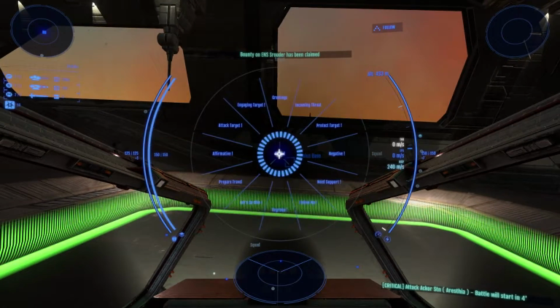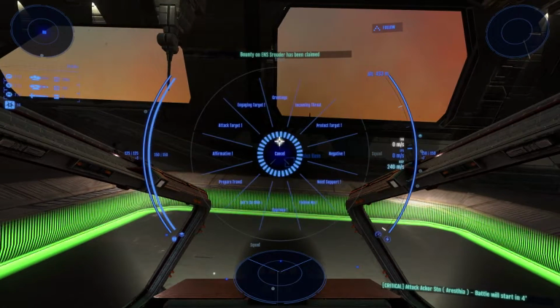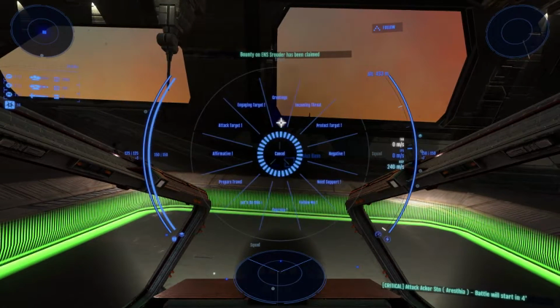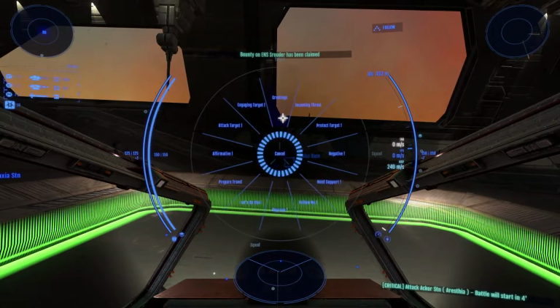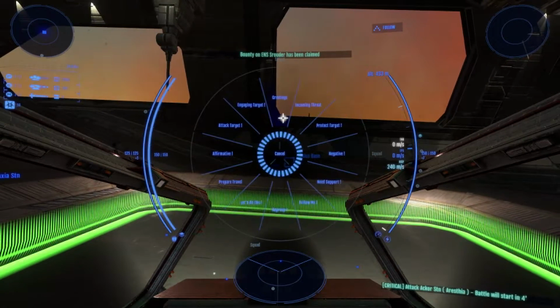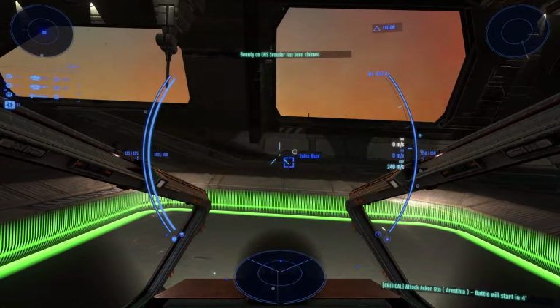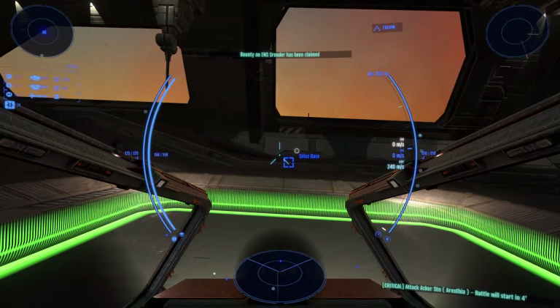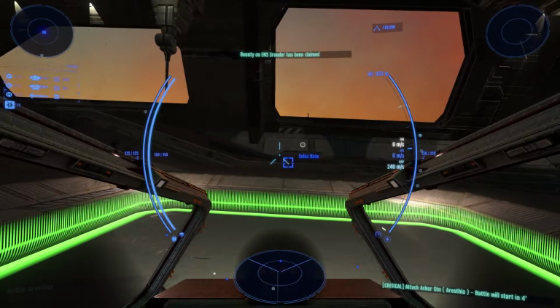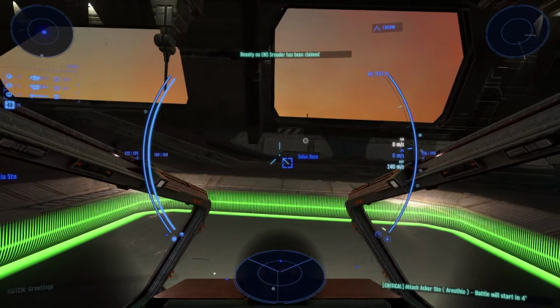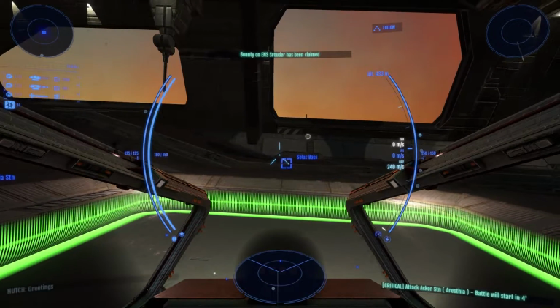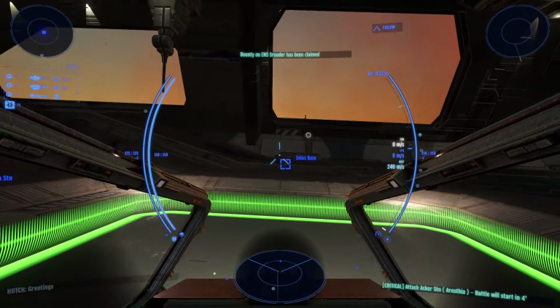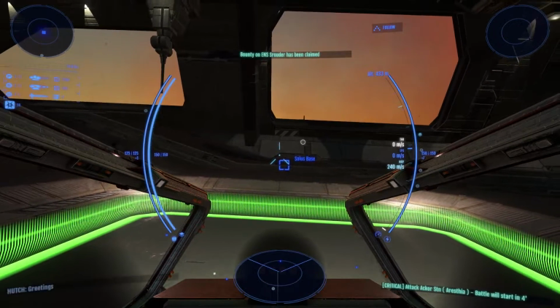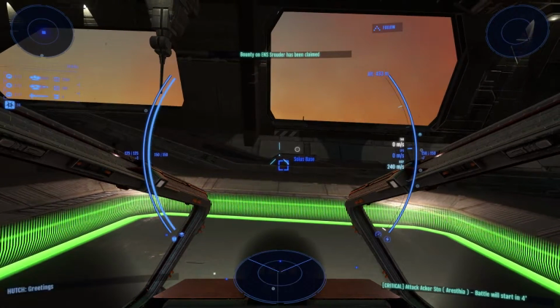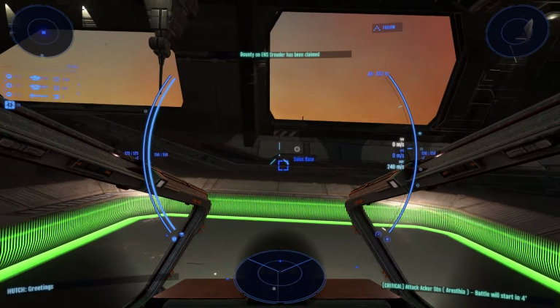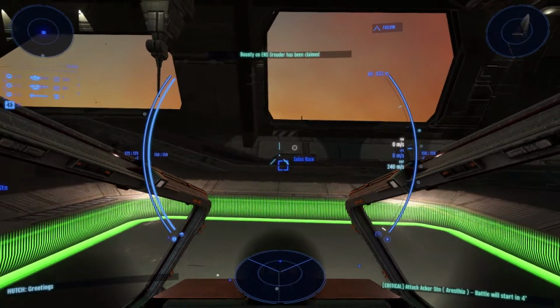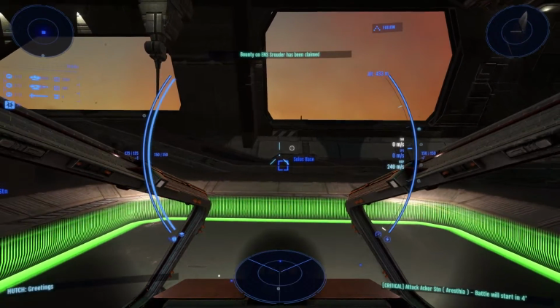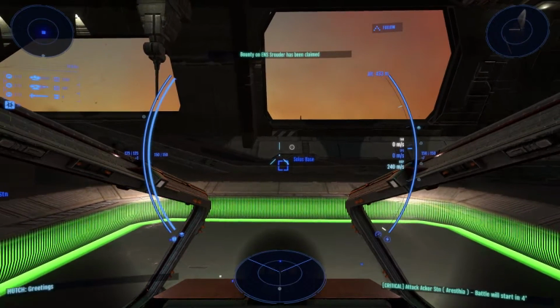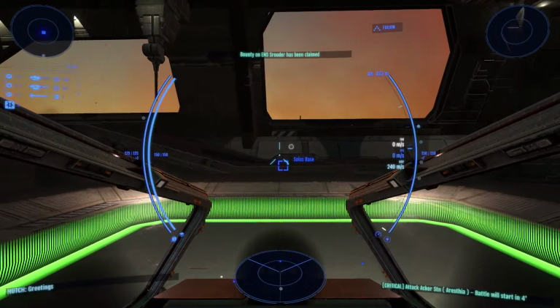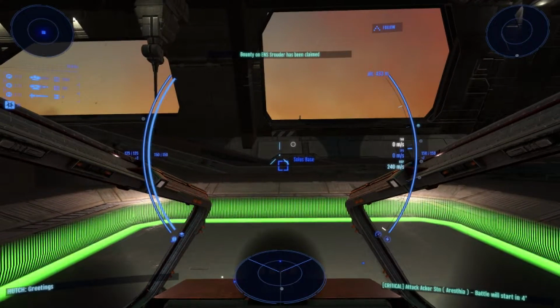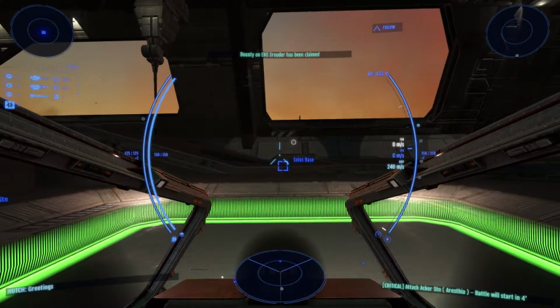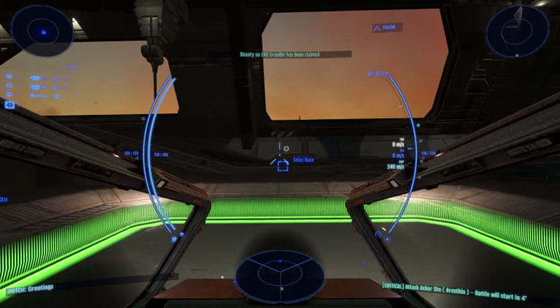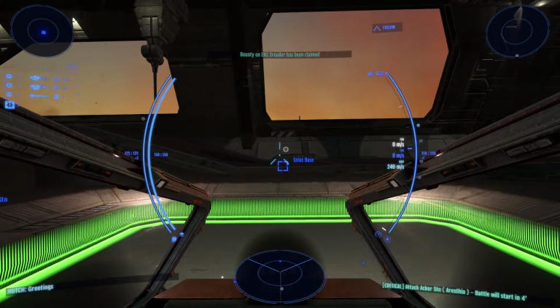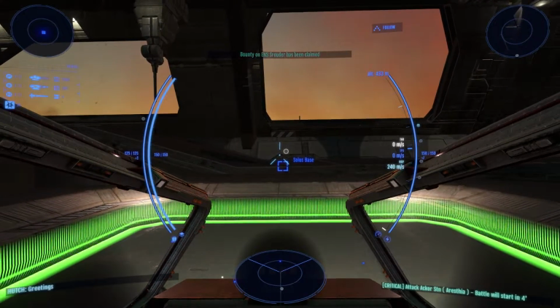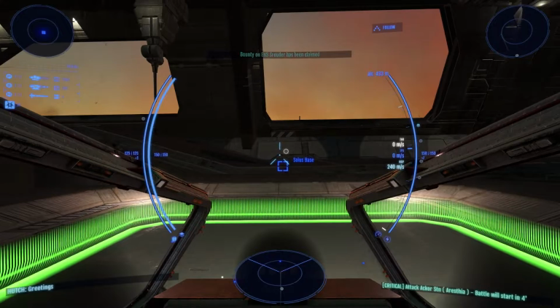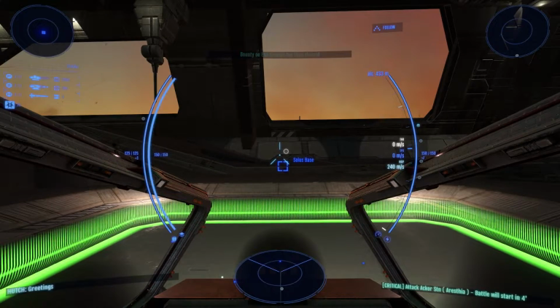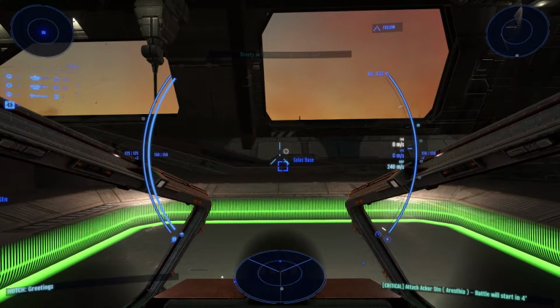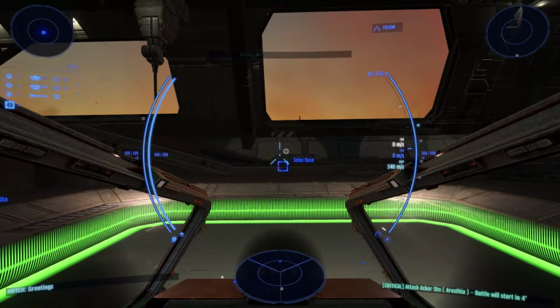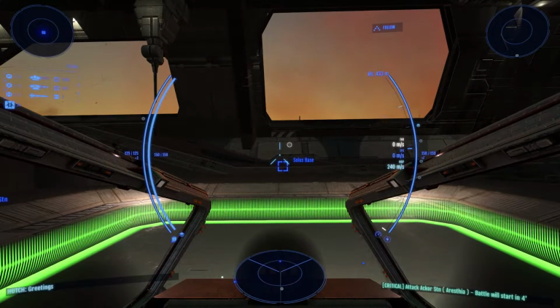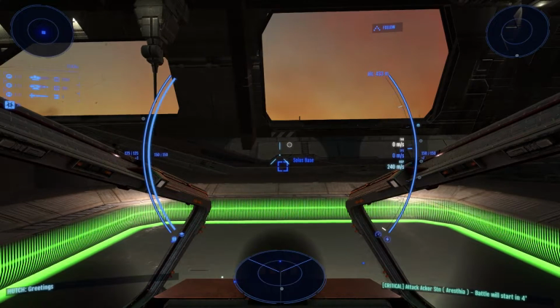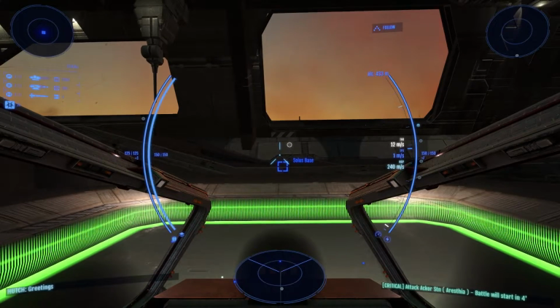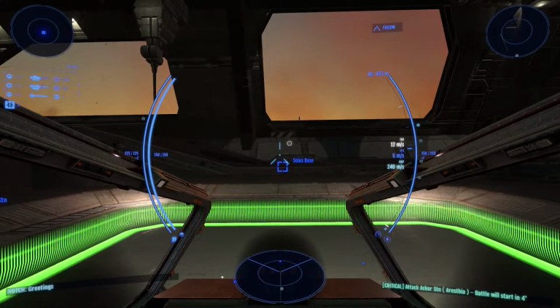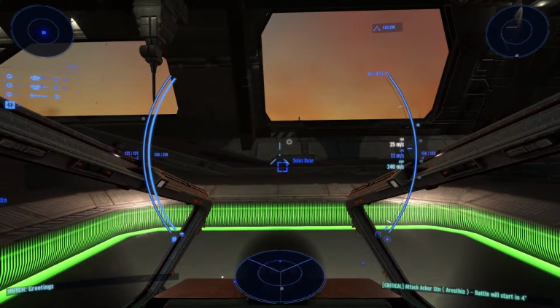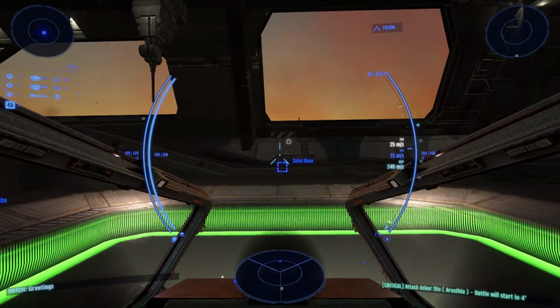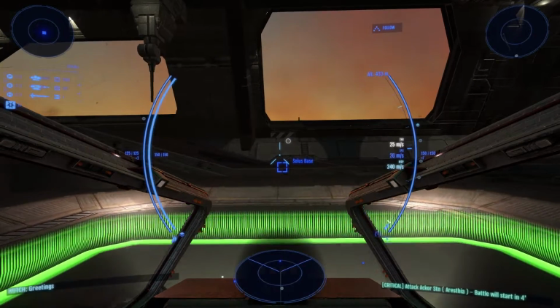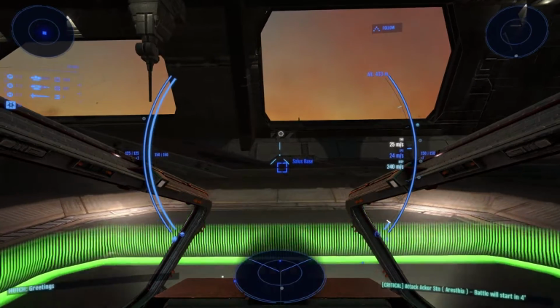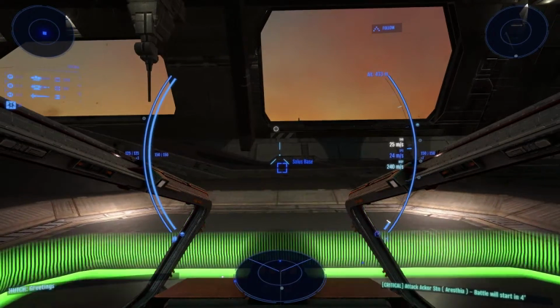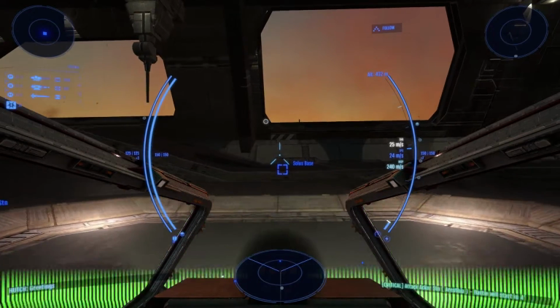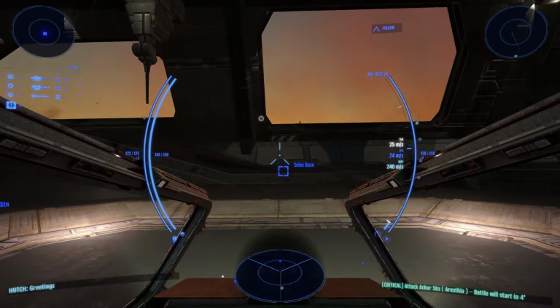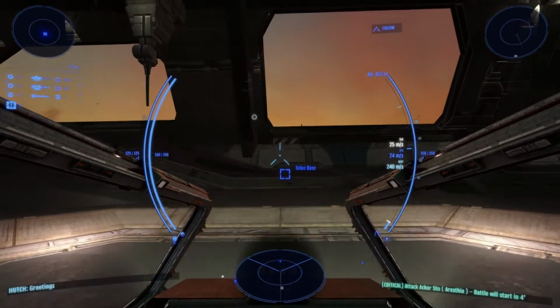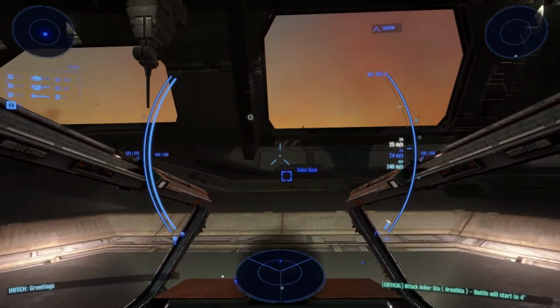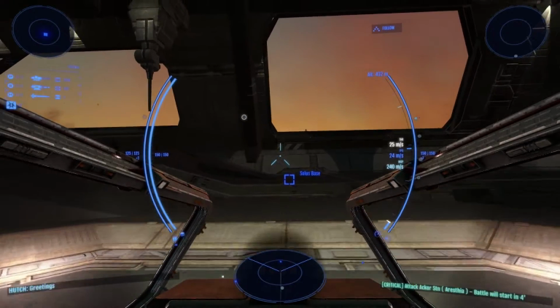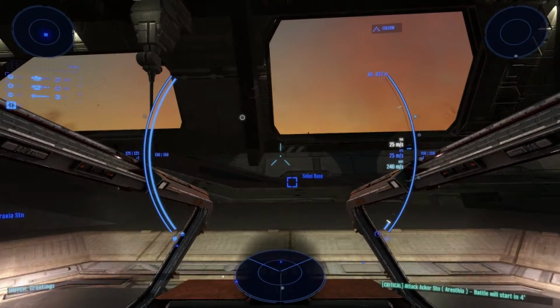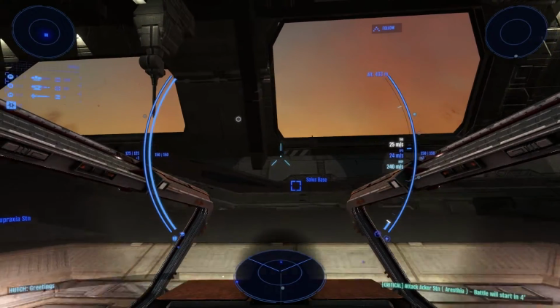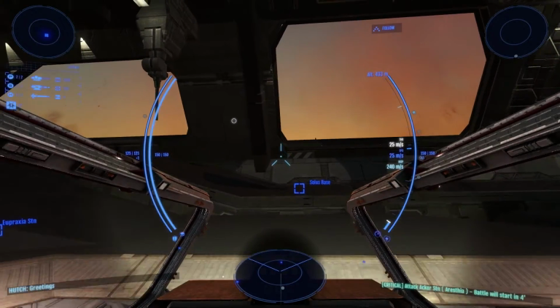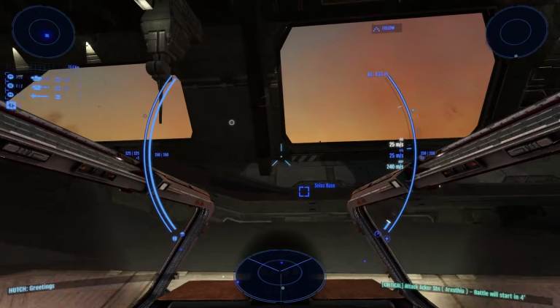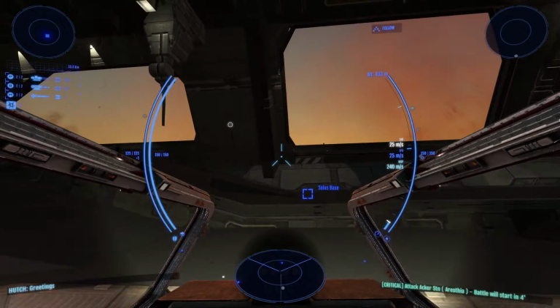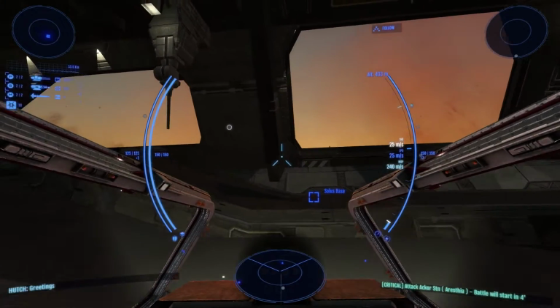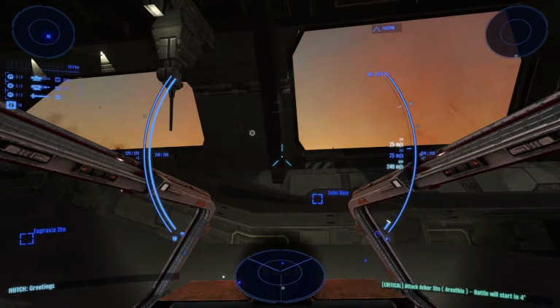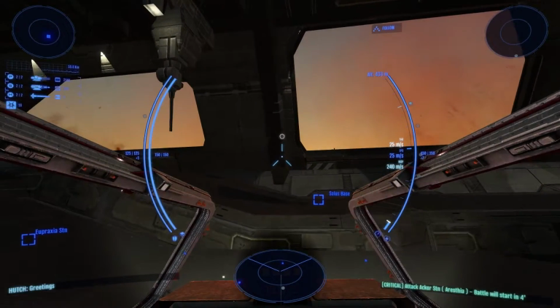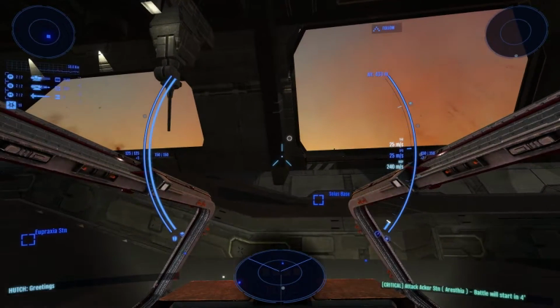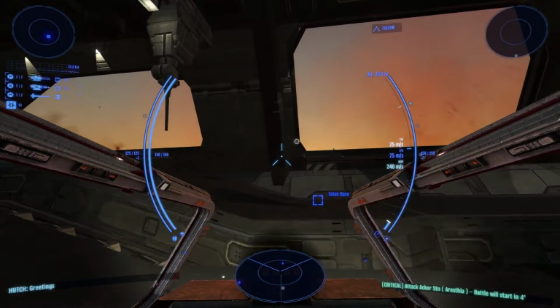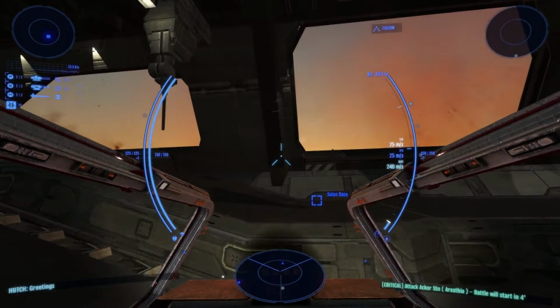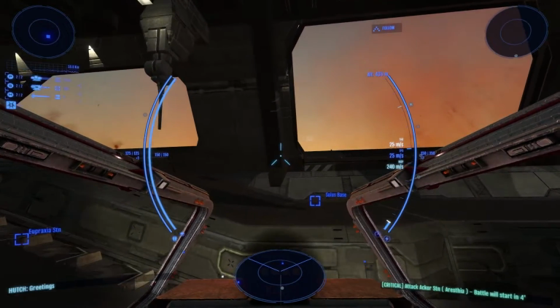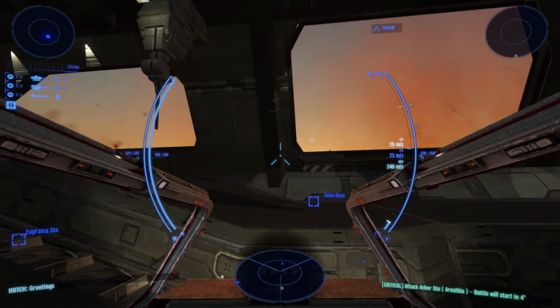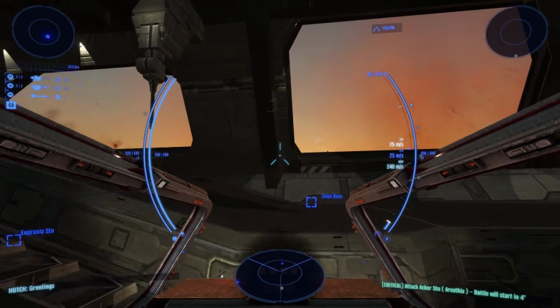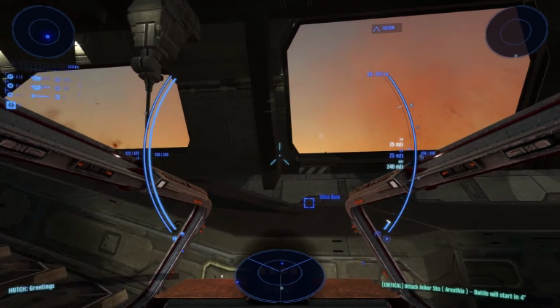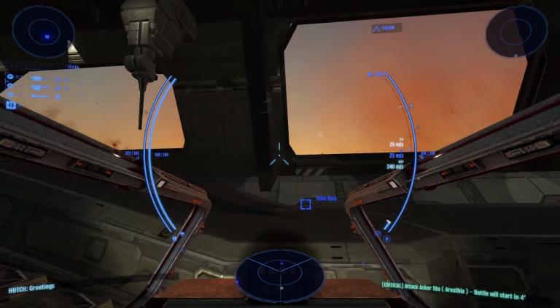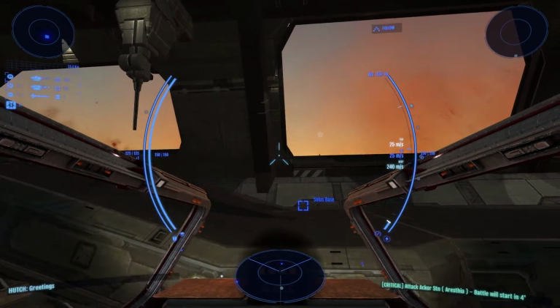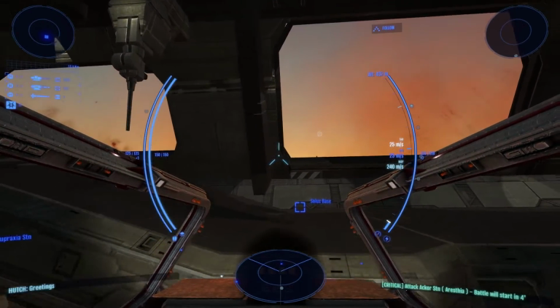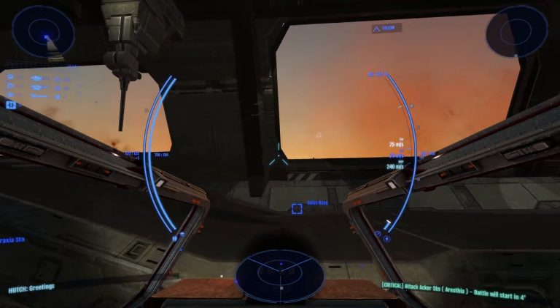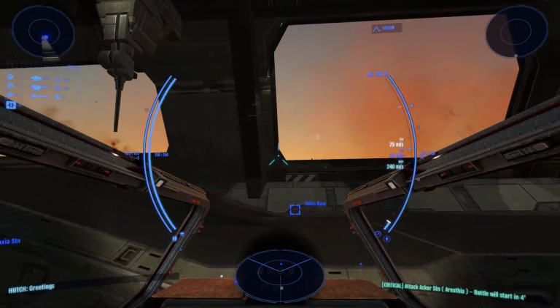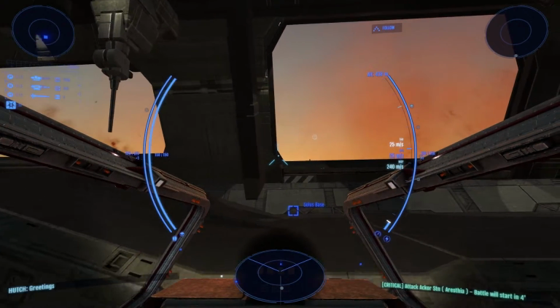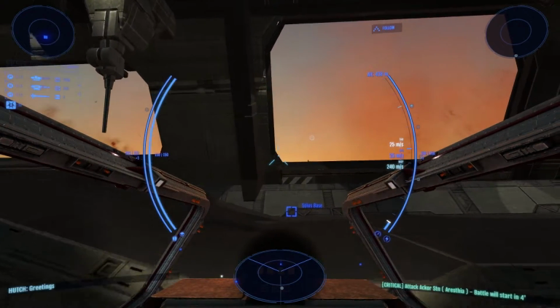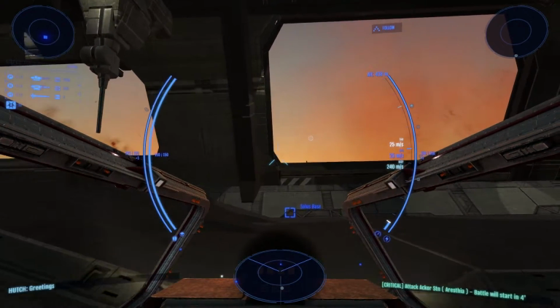Use the scroll wheel to set throttle. Scrolling up will increase your target speed, and the engines fire until that set speed has been reached.